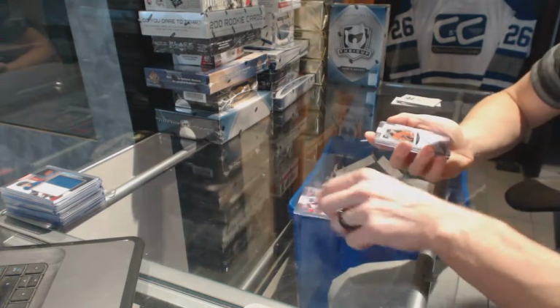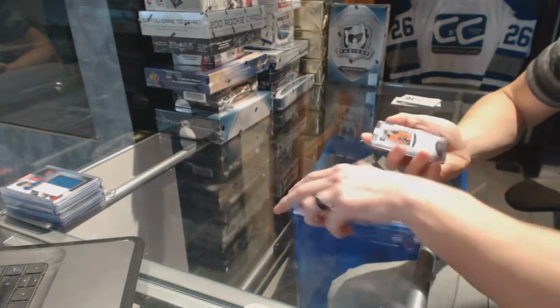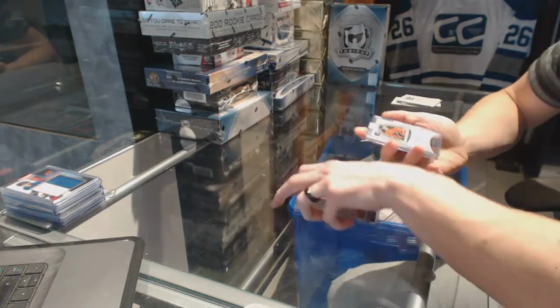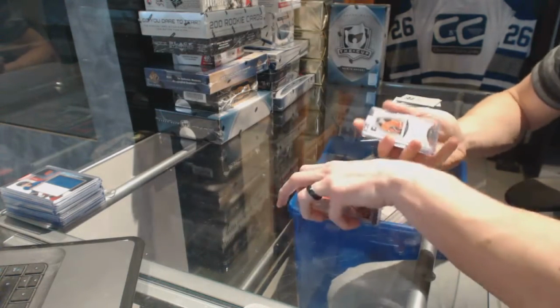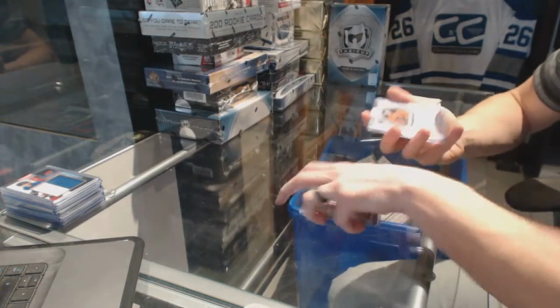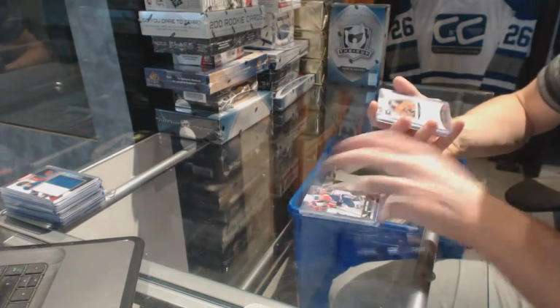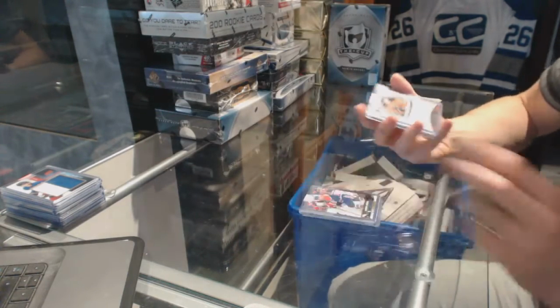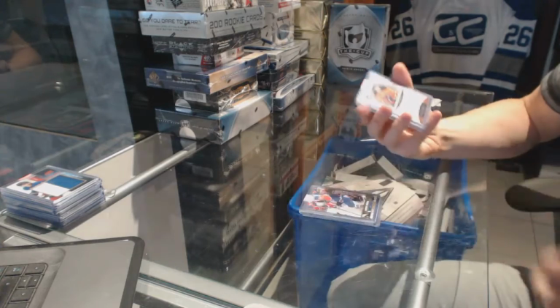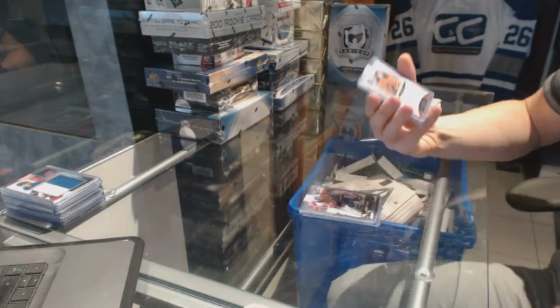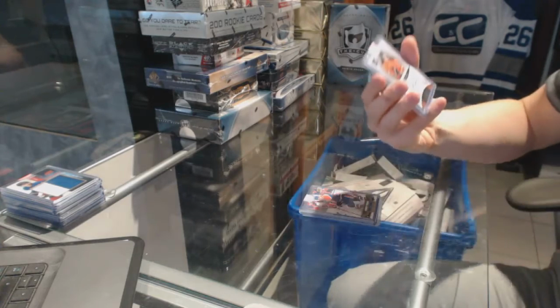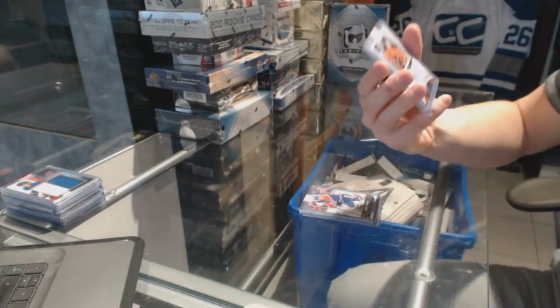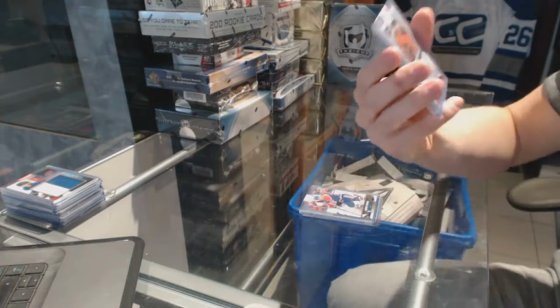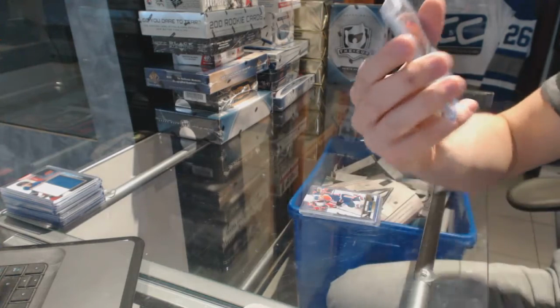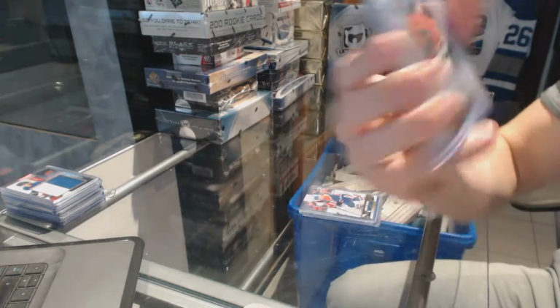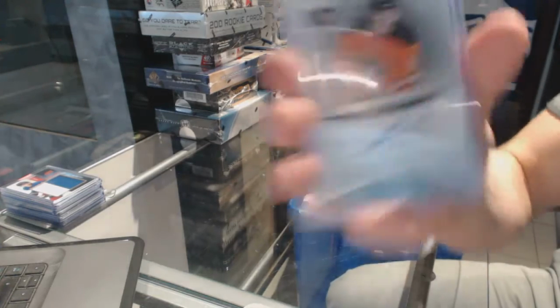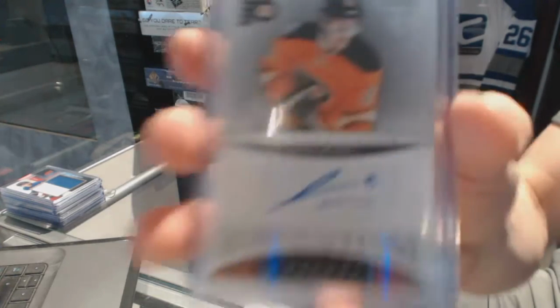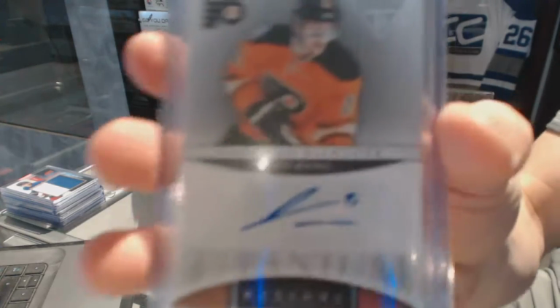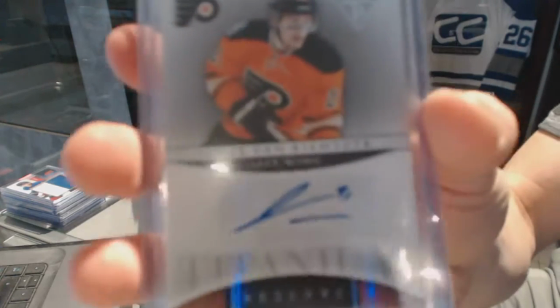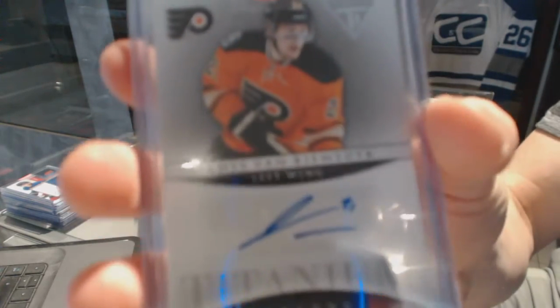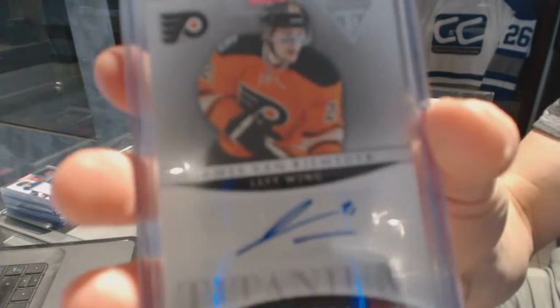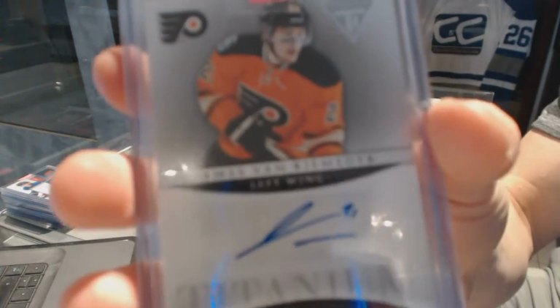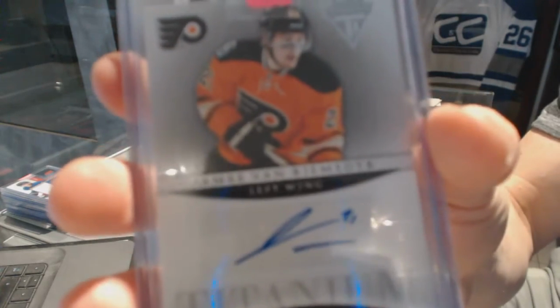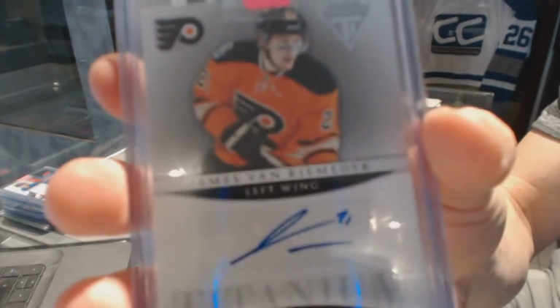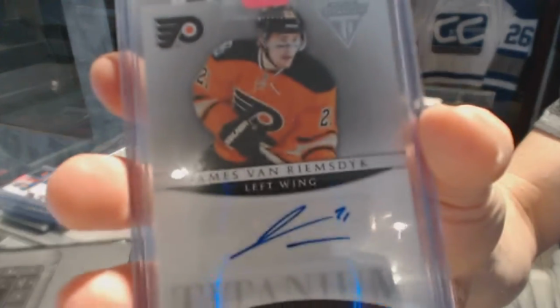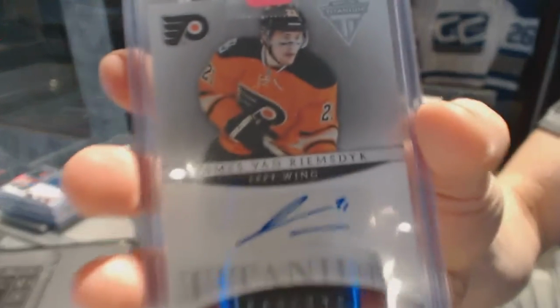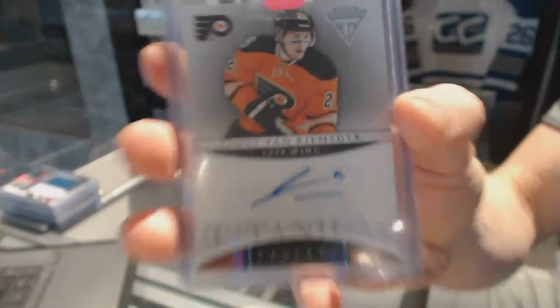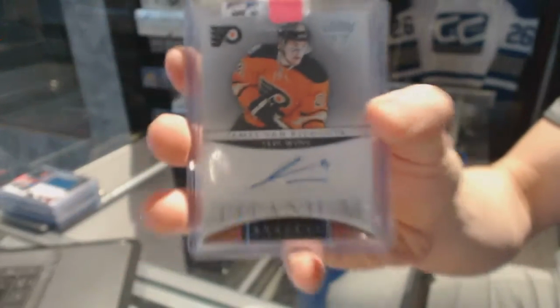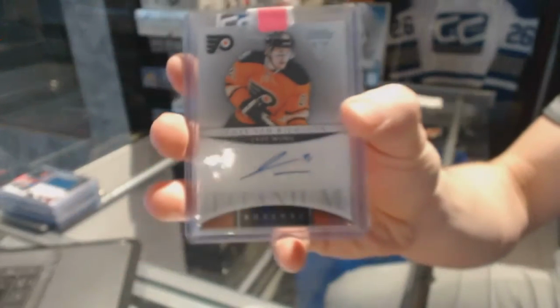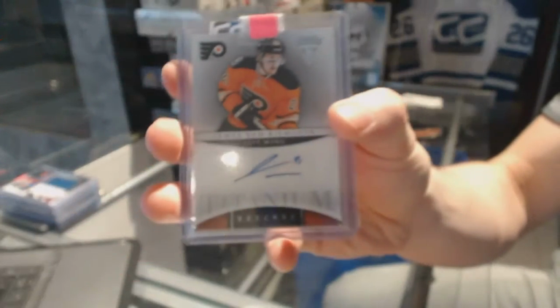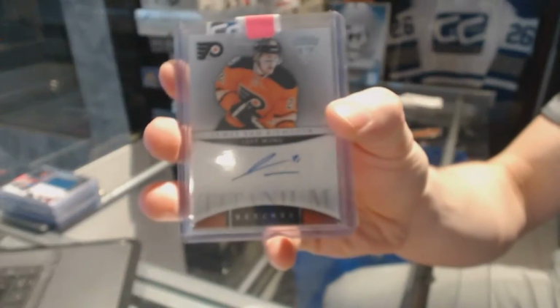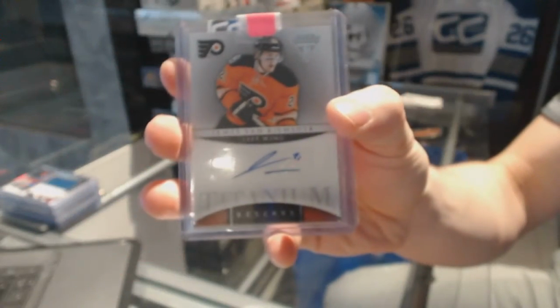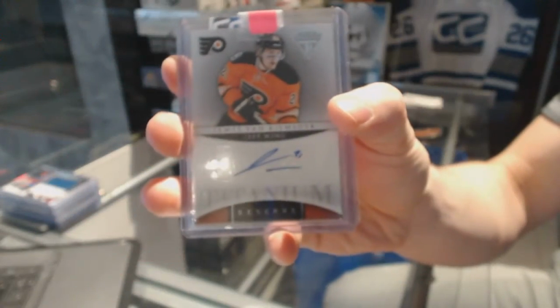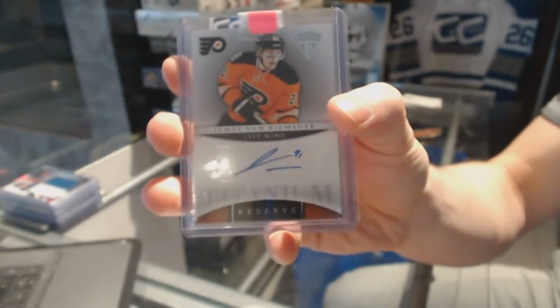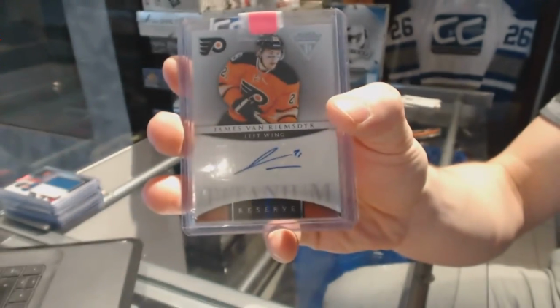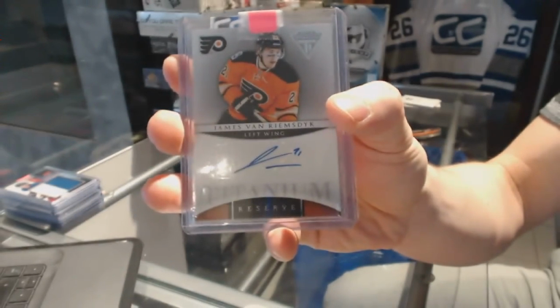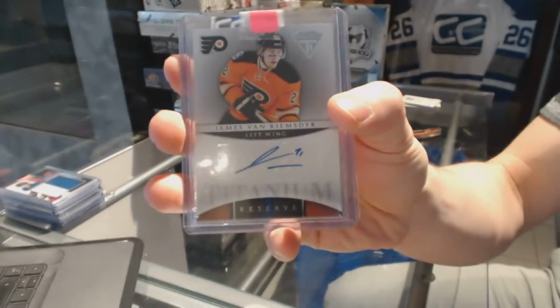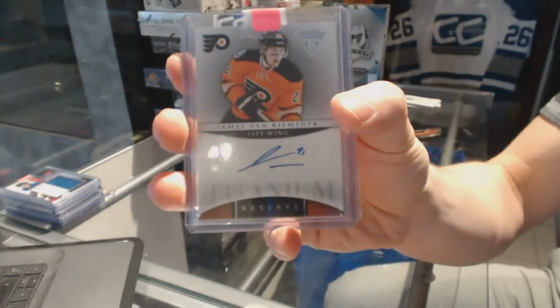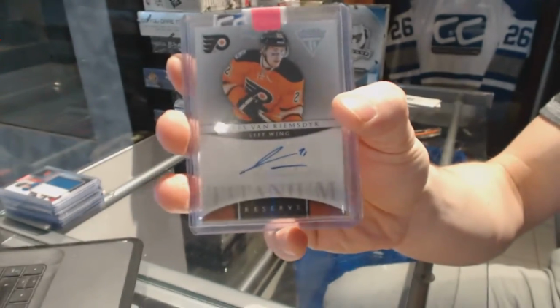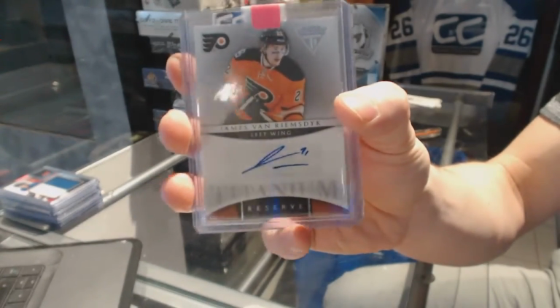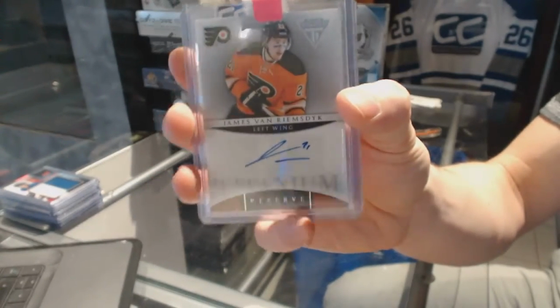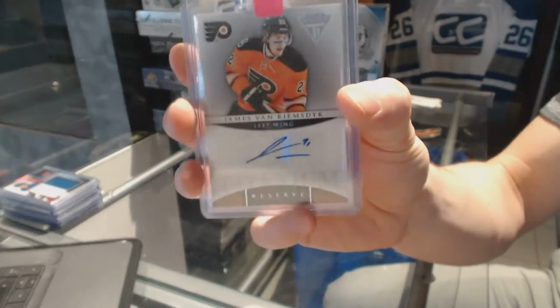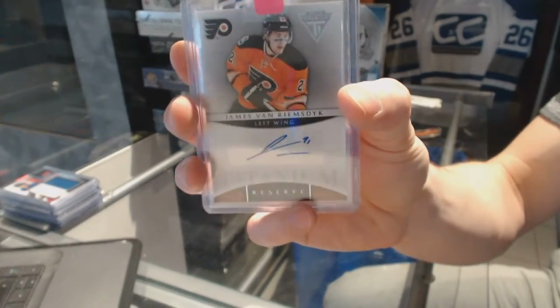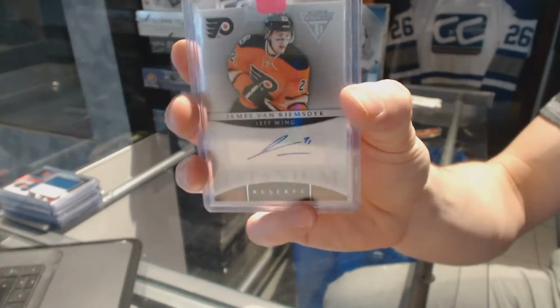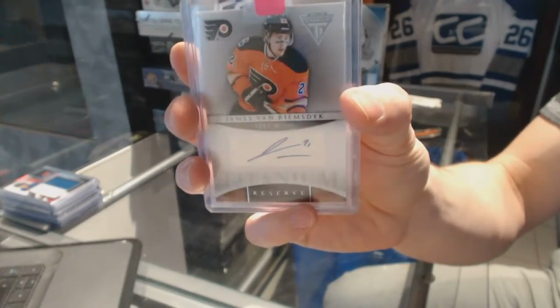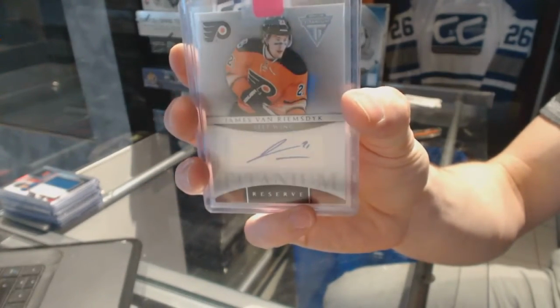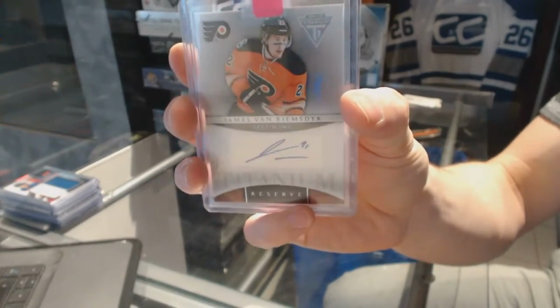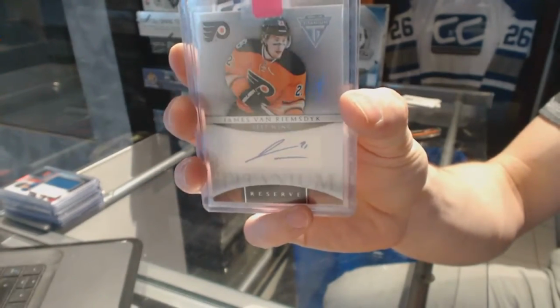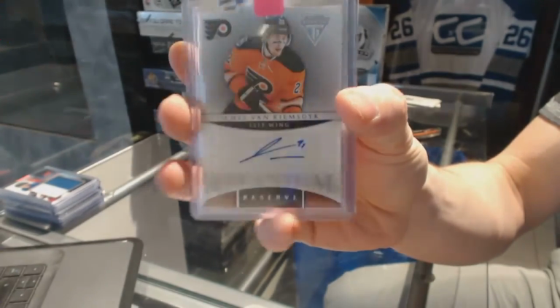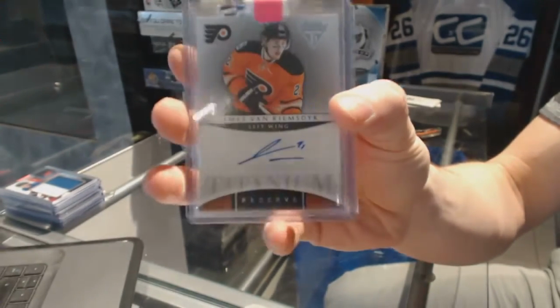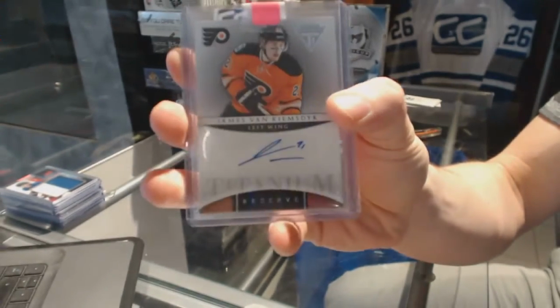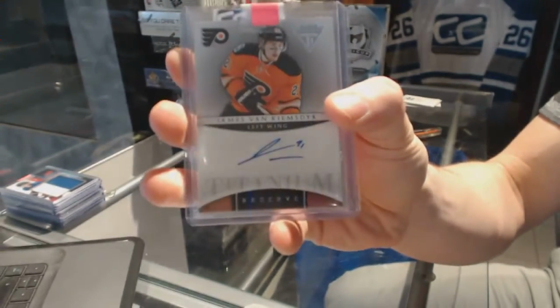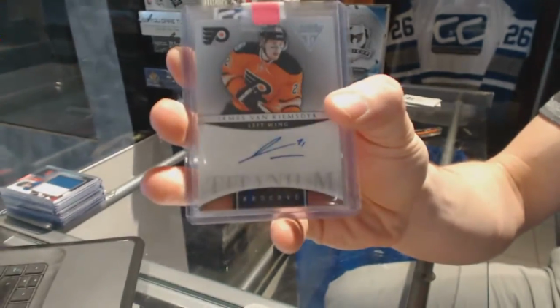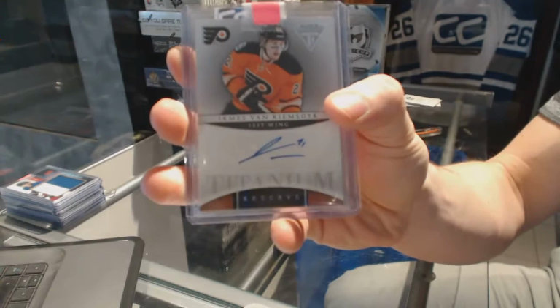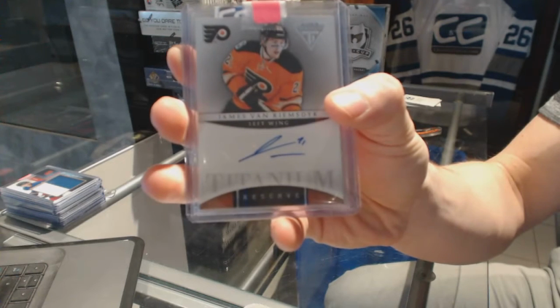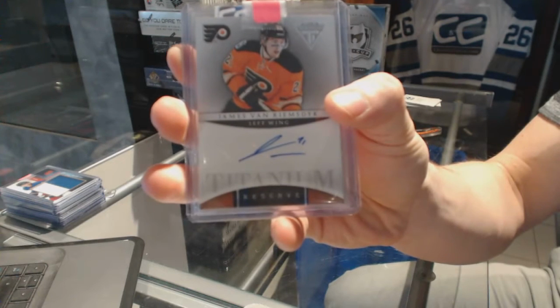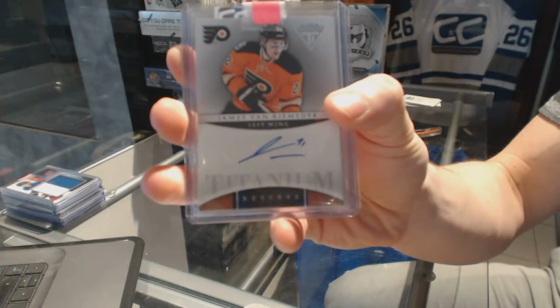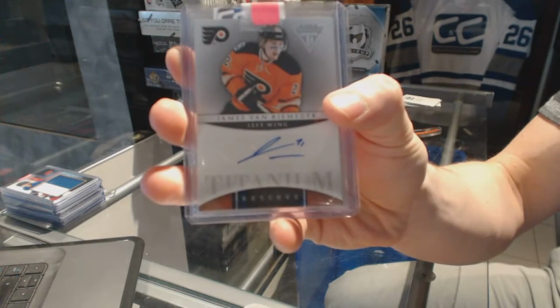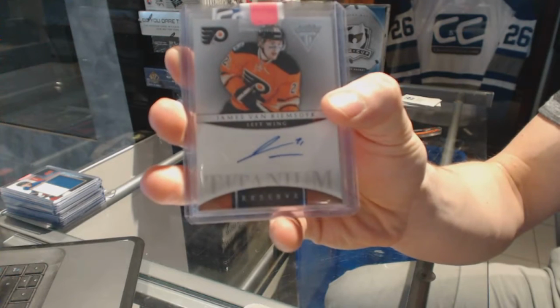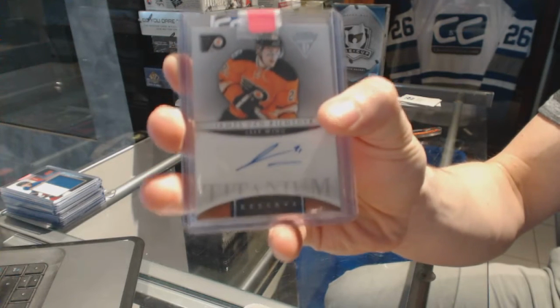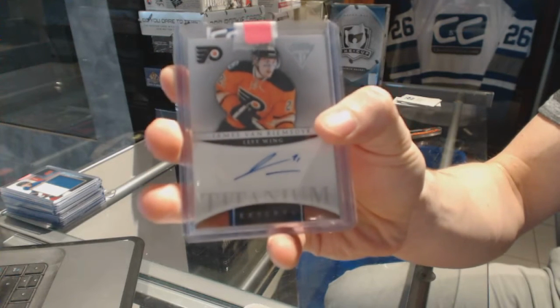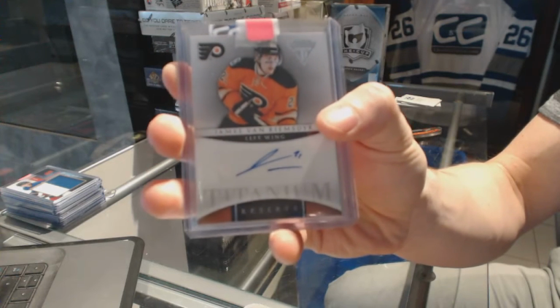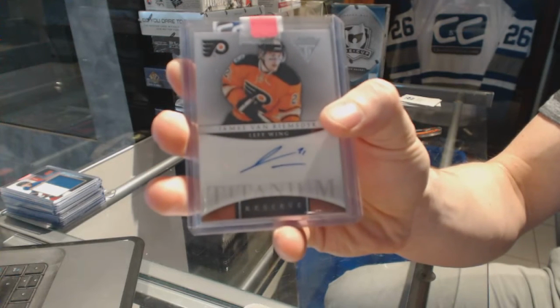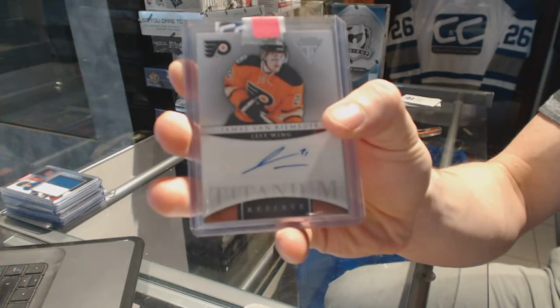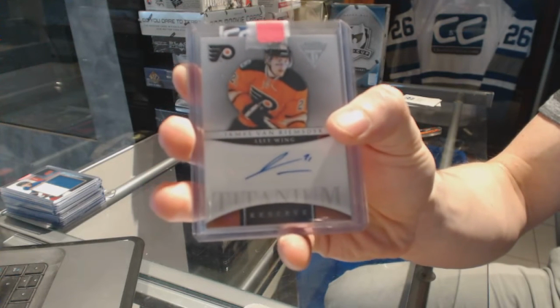11-12 Titanium Reserve Autograph for the Philadelphia Flyers, James van Riemsdyk.